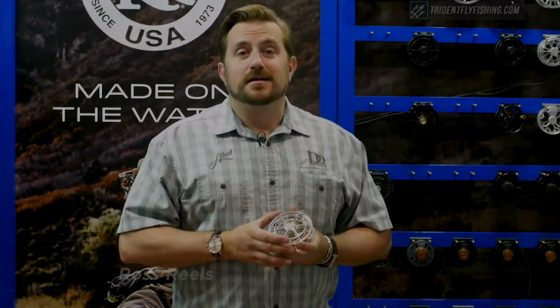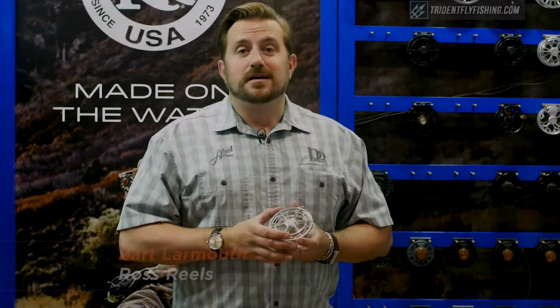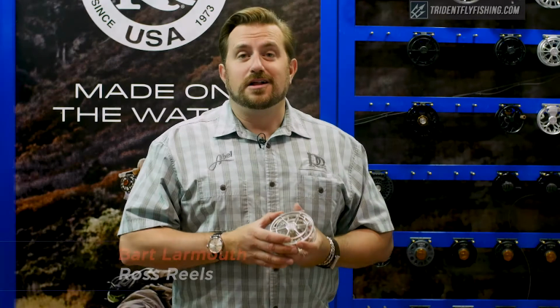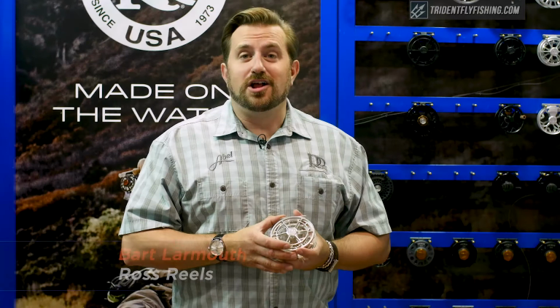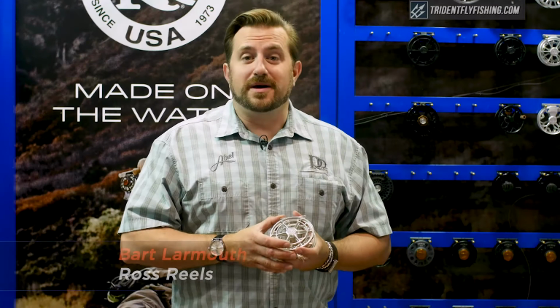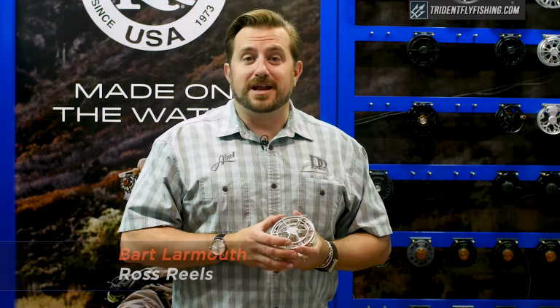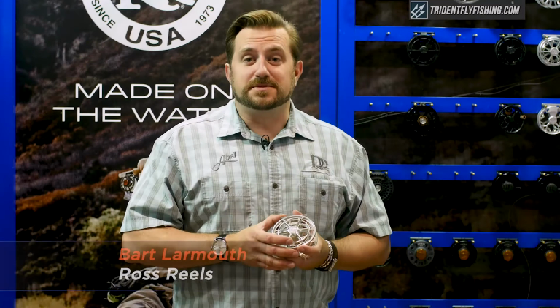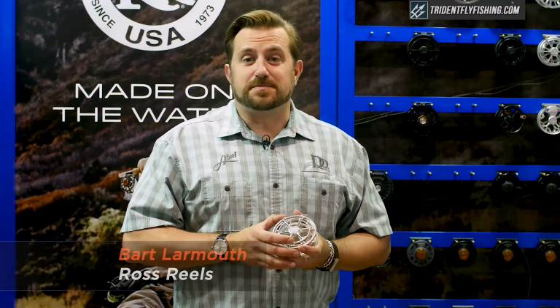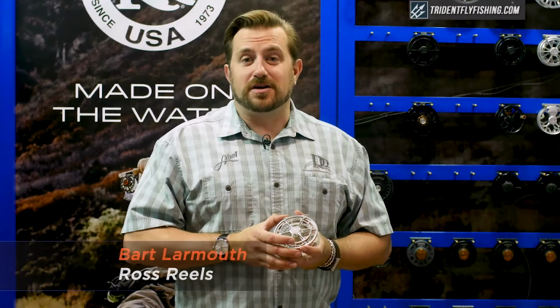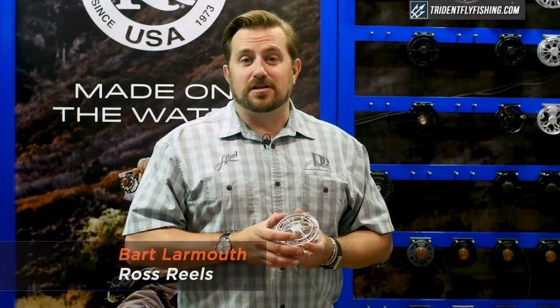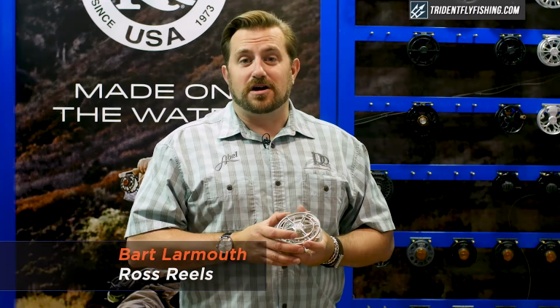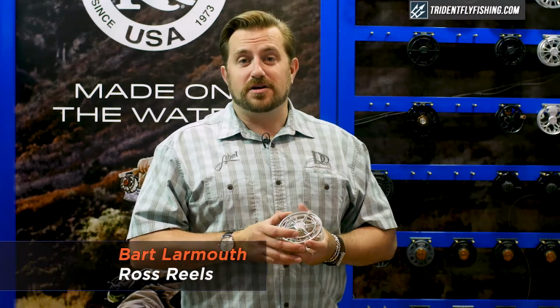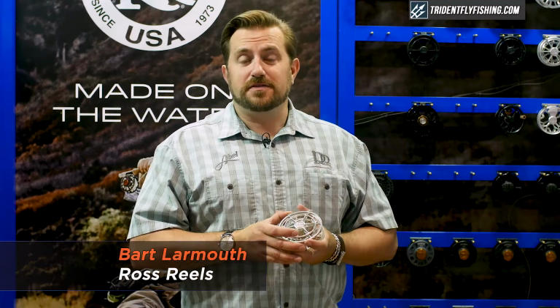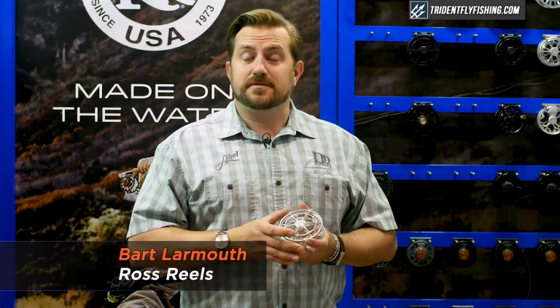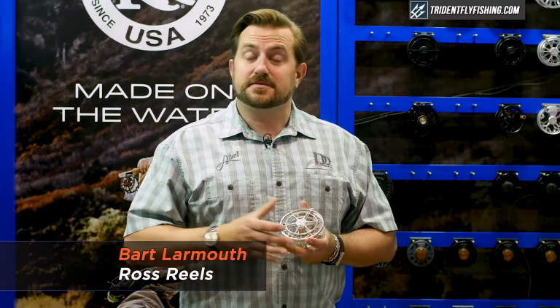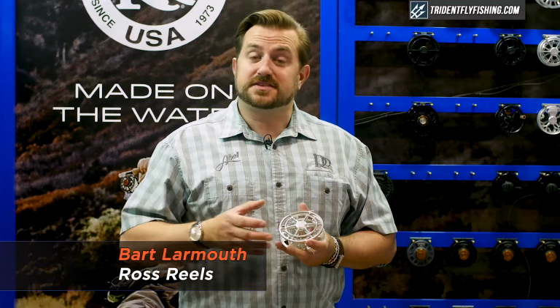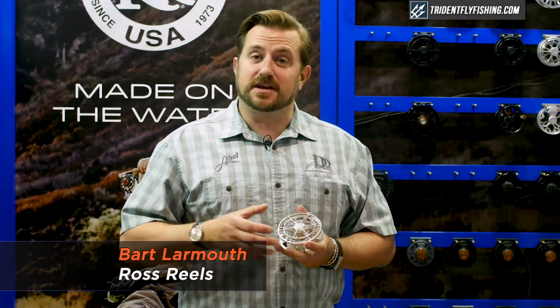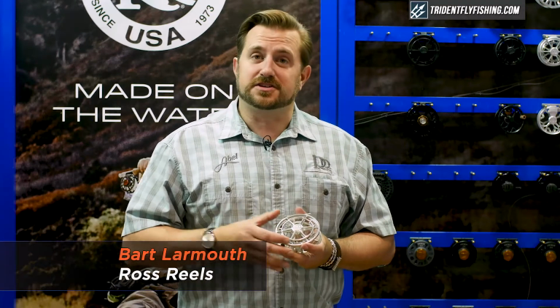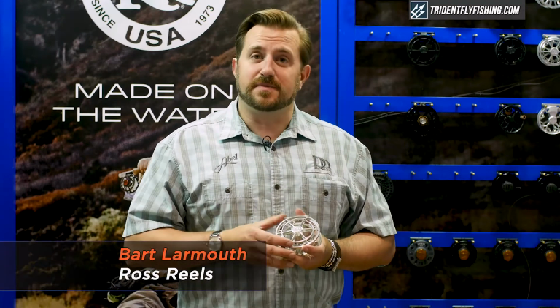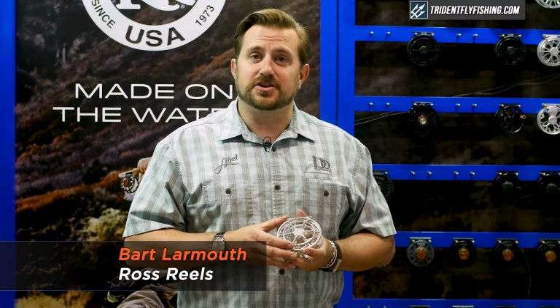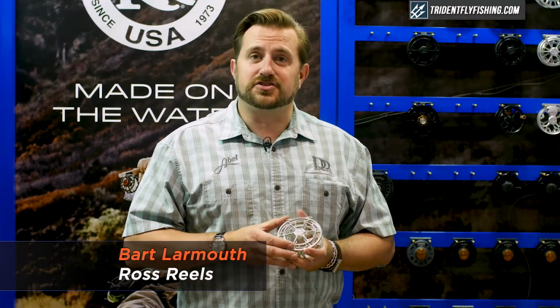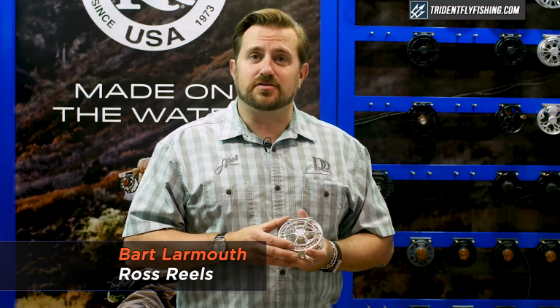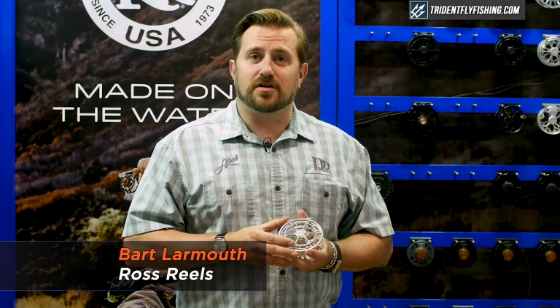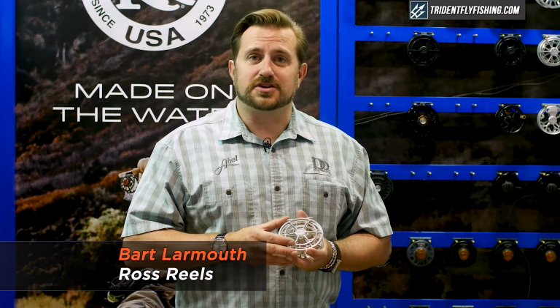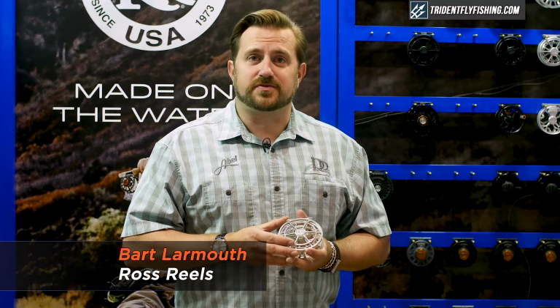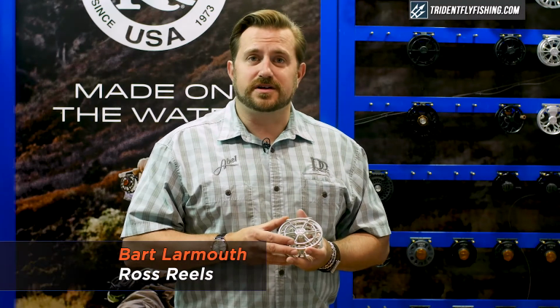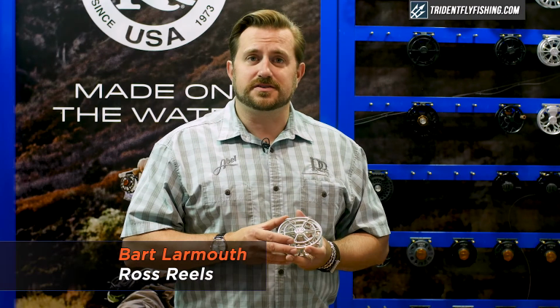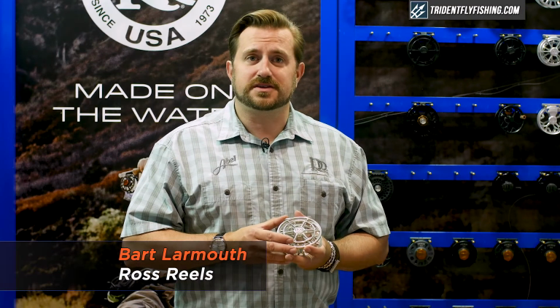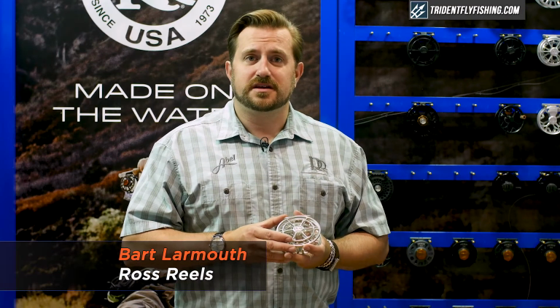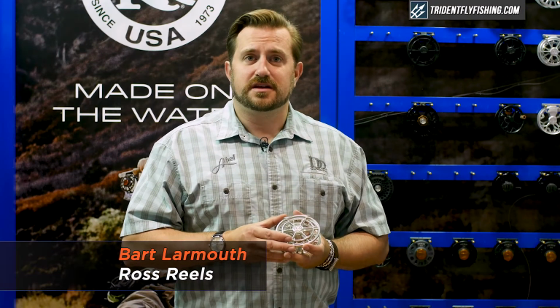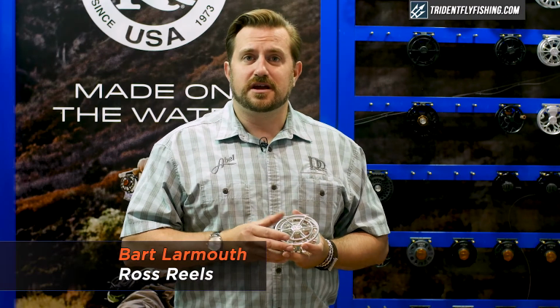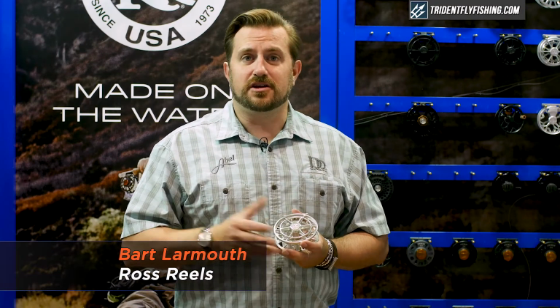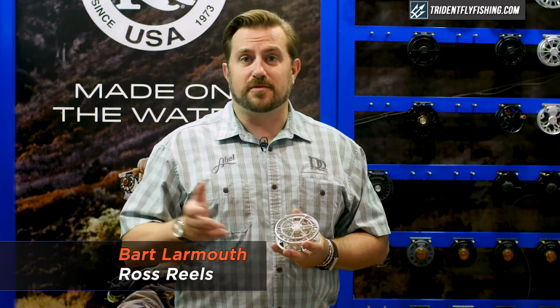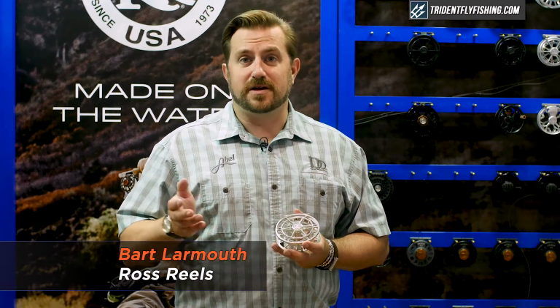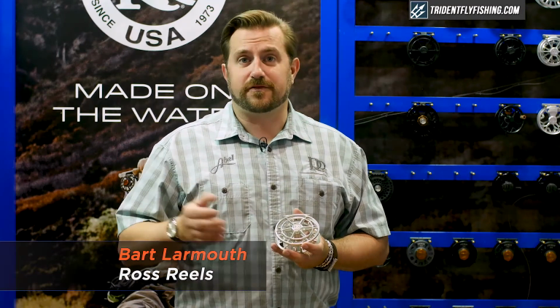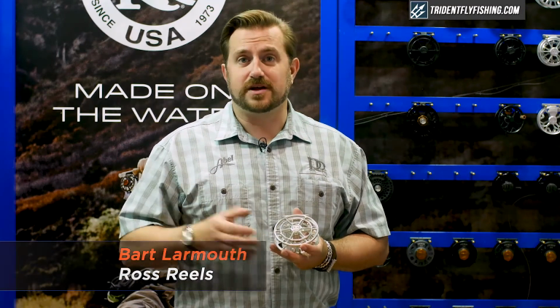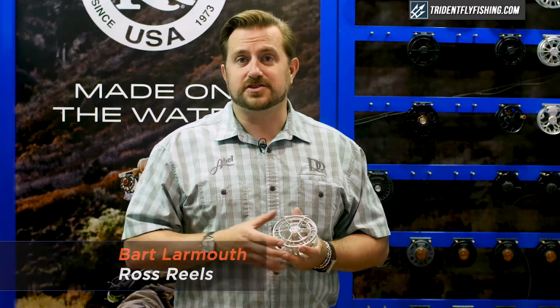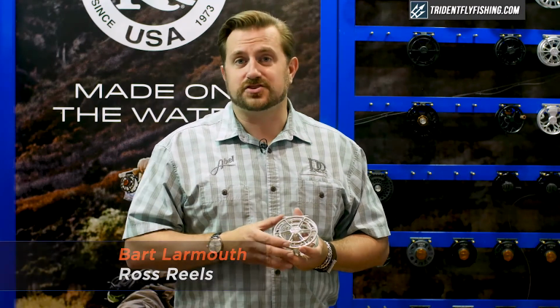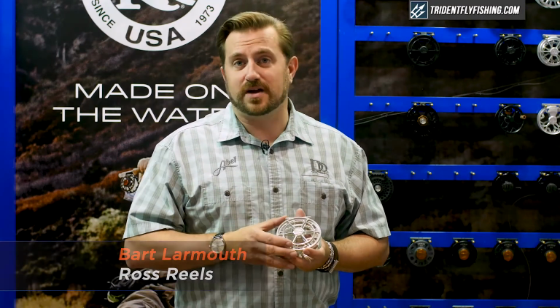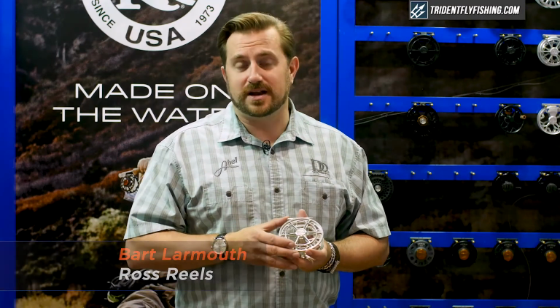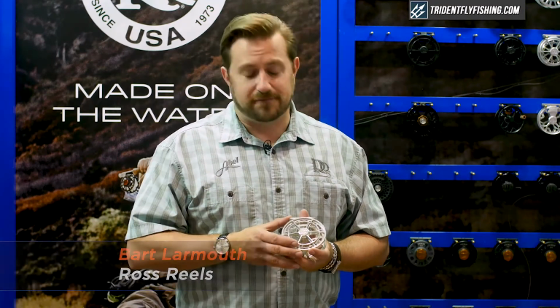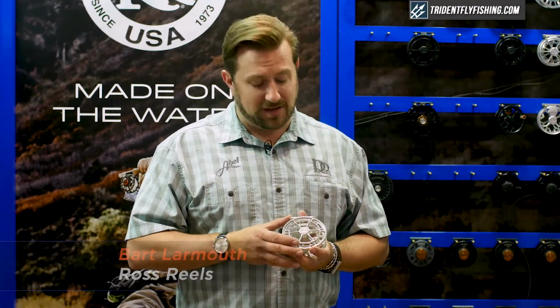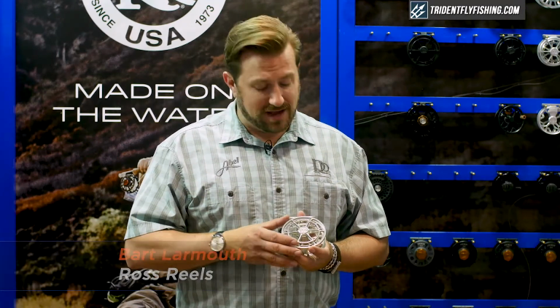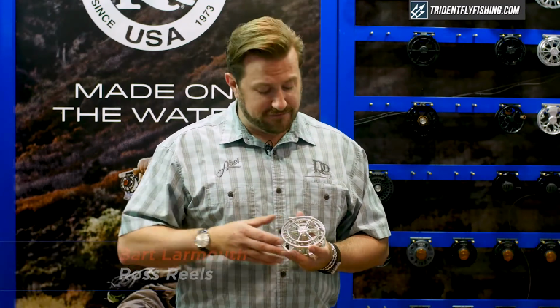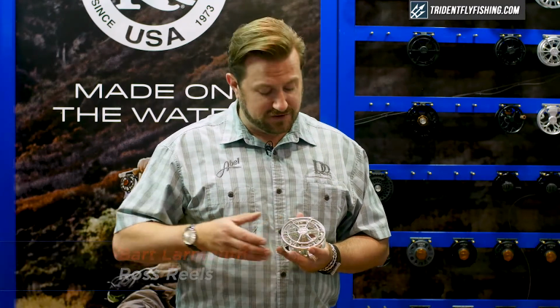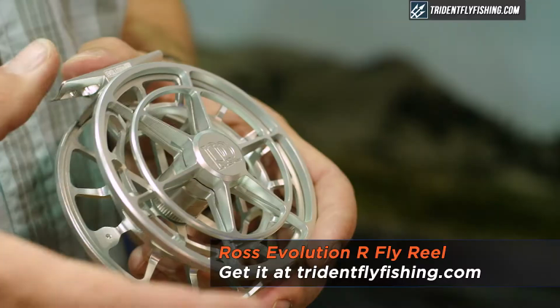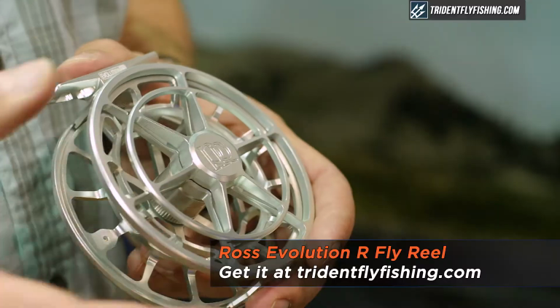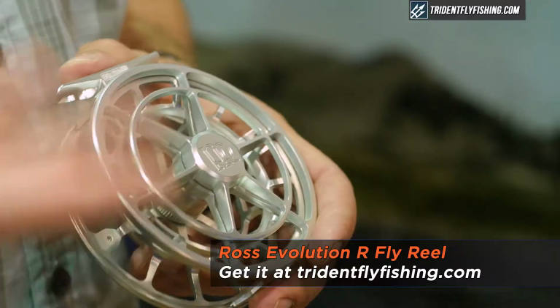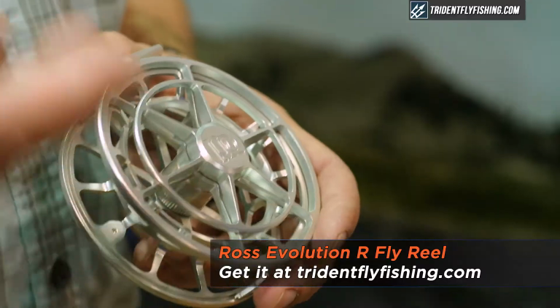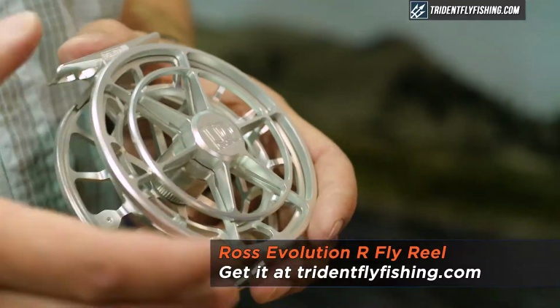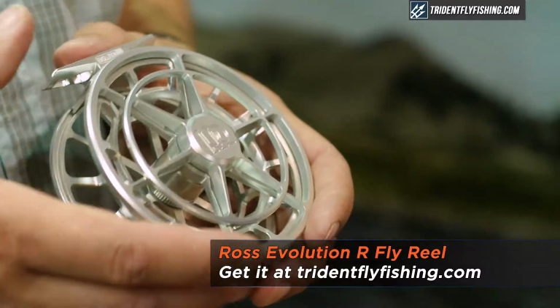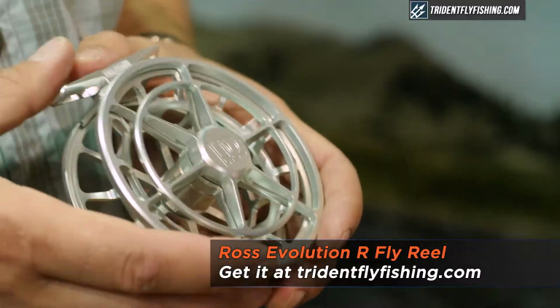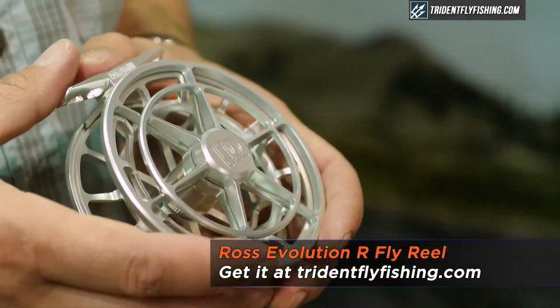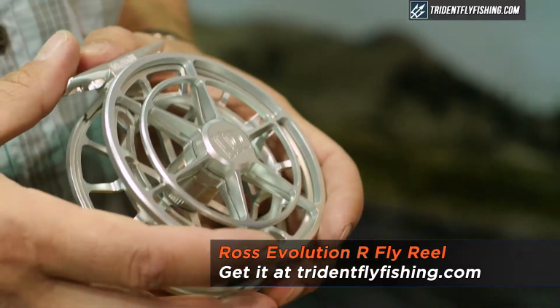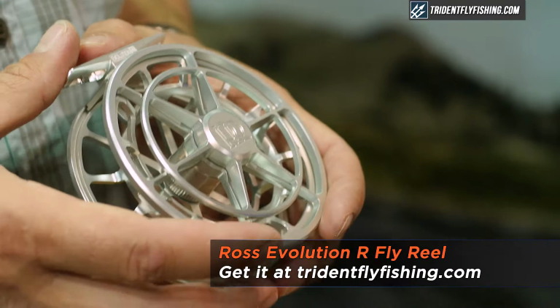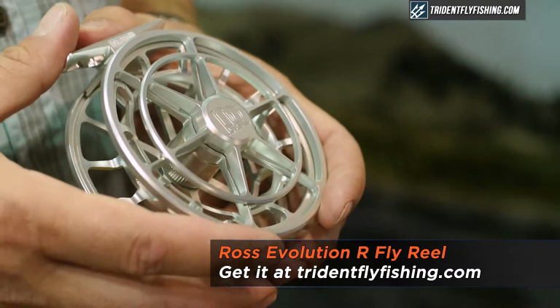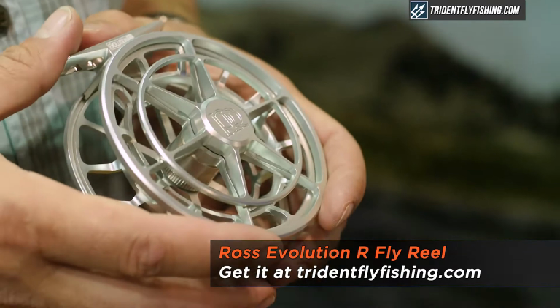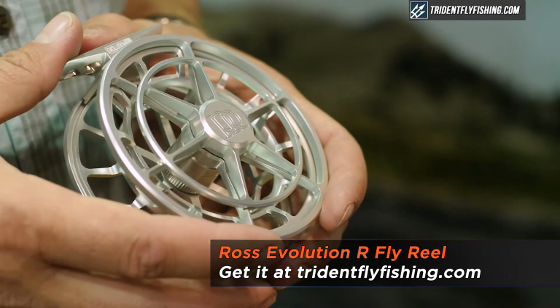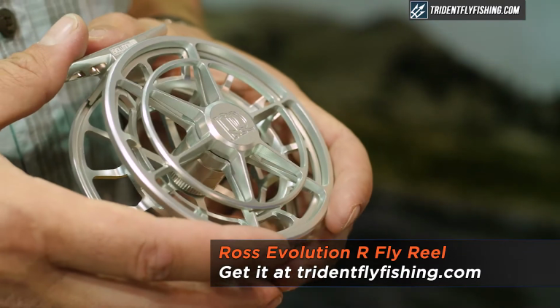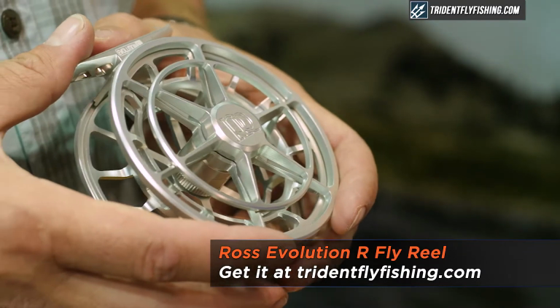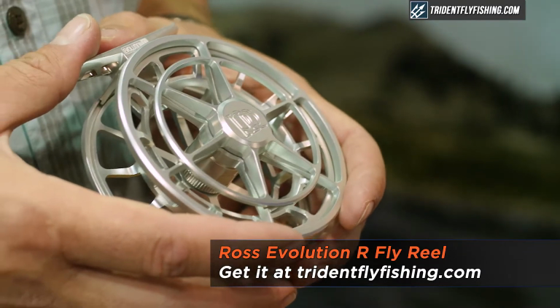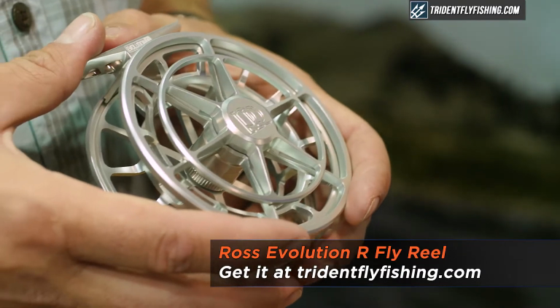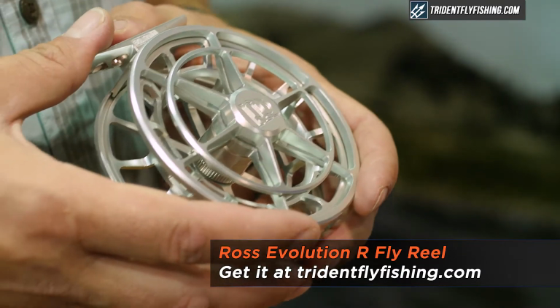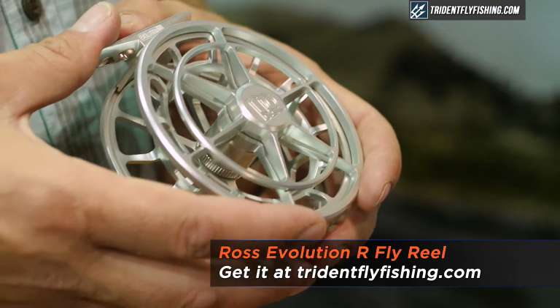Hello, my name is Bart Larmuth, Sales Manager at Ross Reels. Here to help my friends at Trident Fly Fishing tell you a little bit about the new Evolution R.